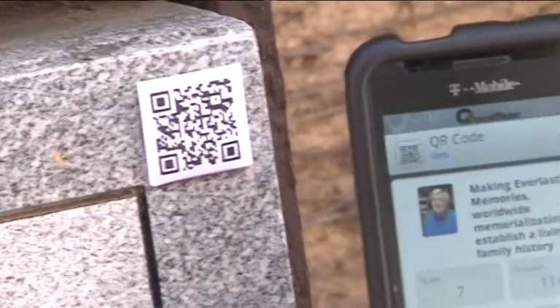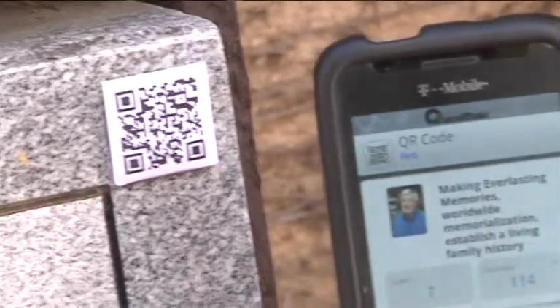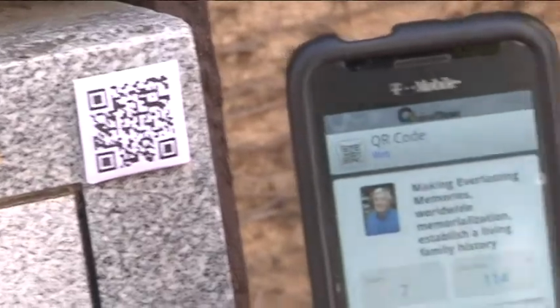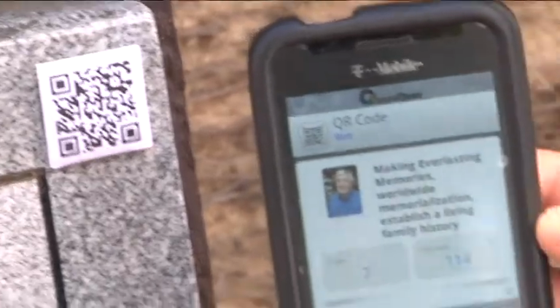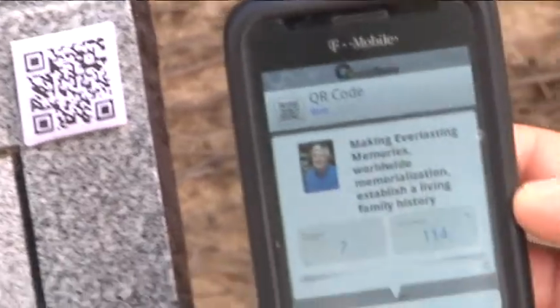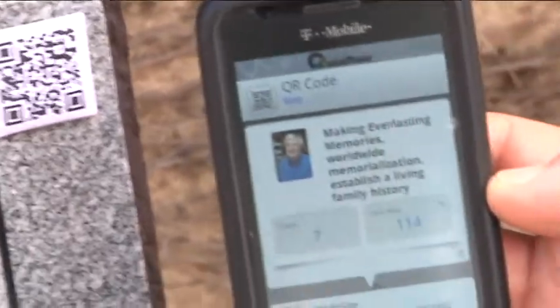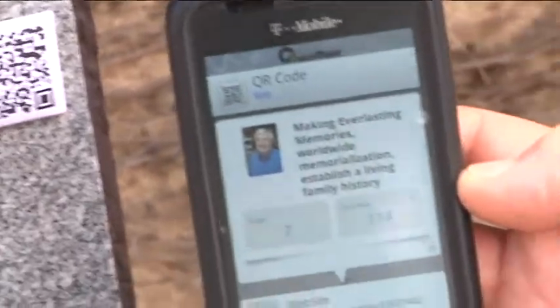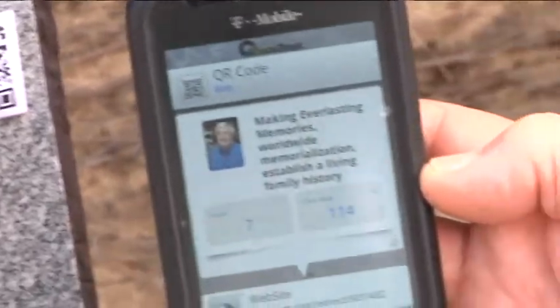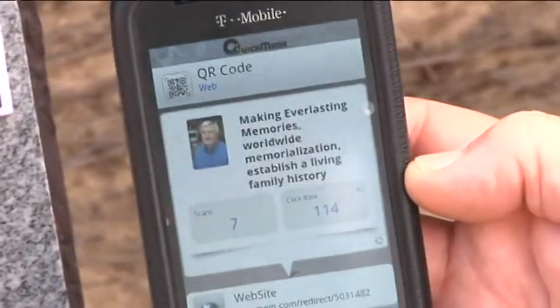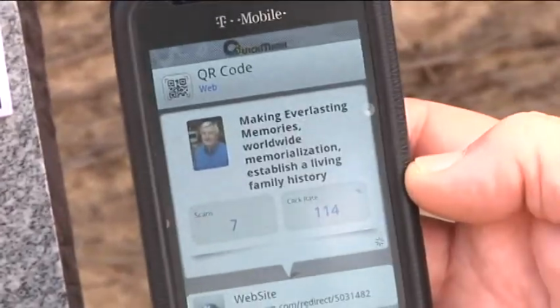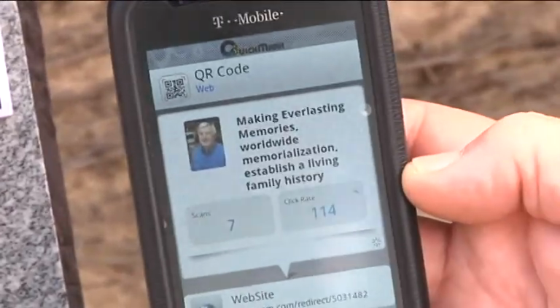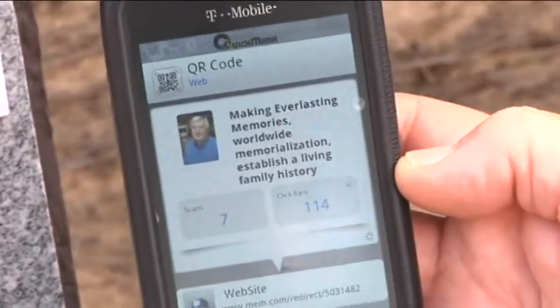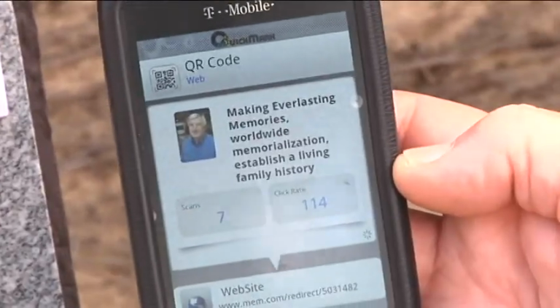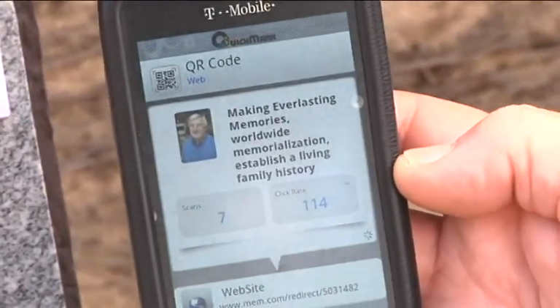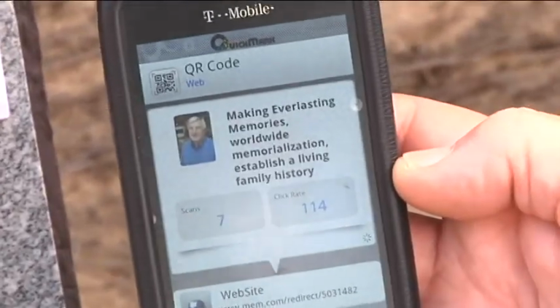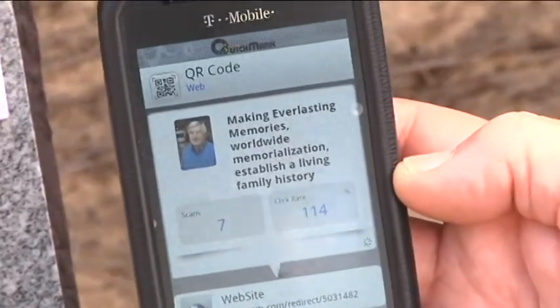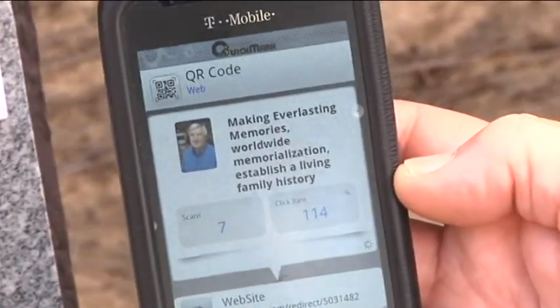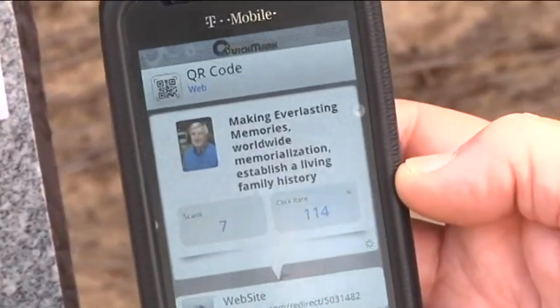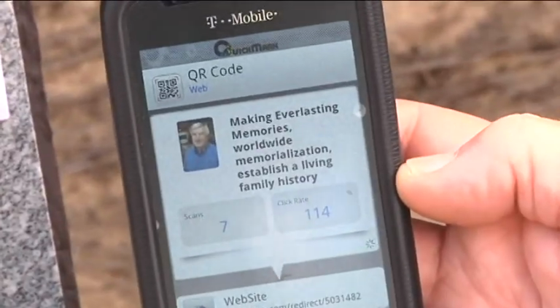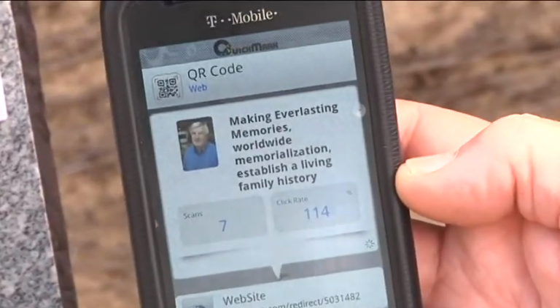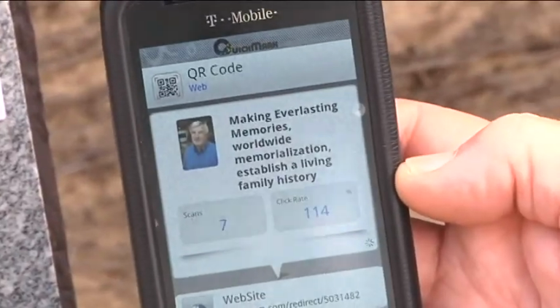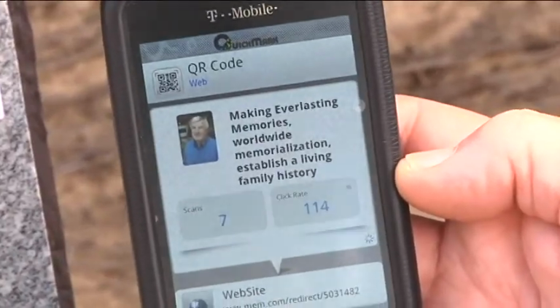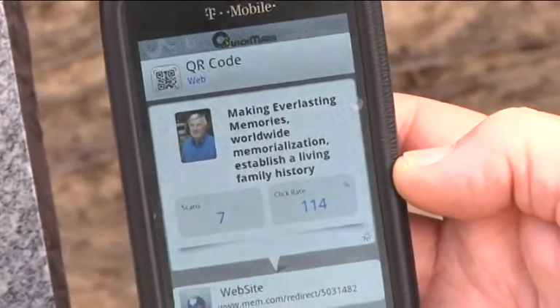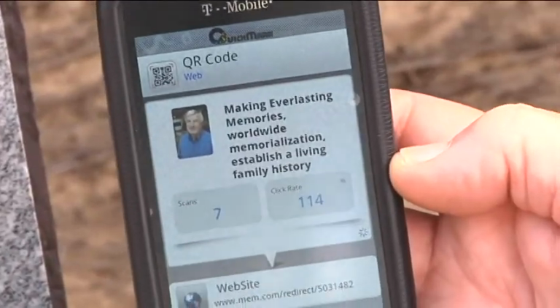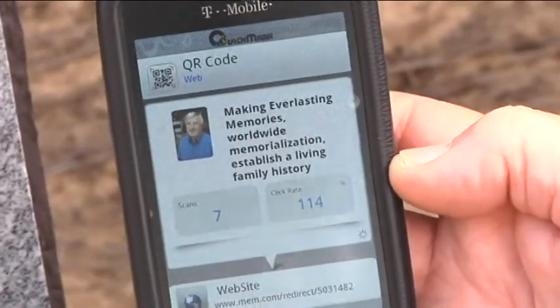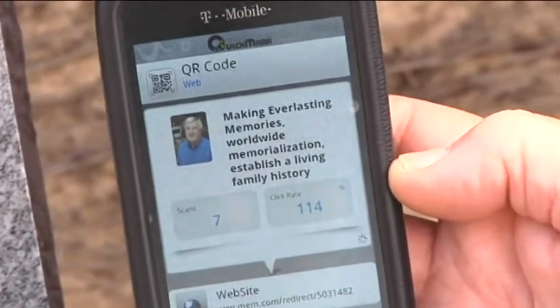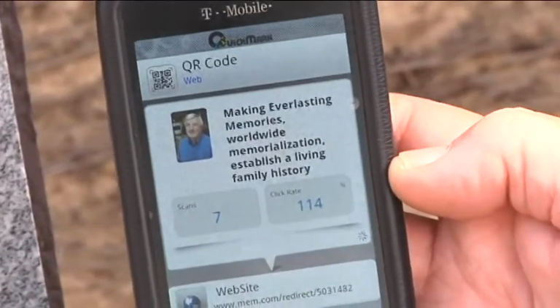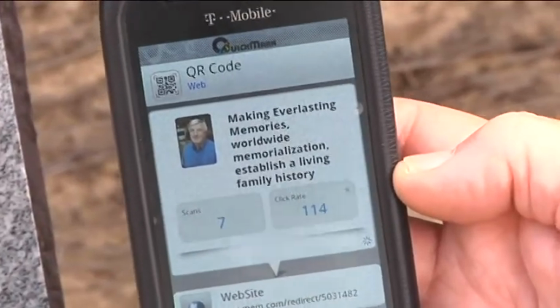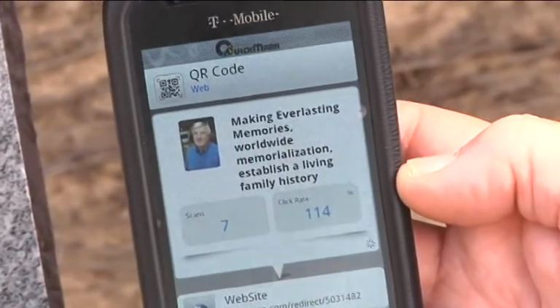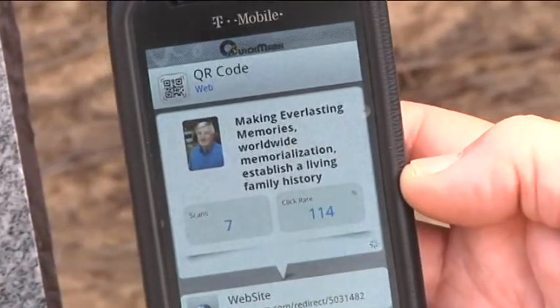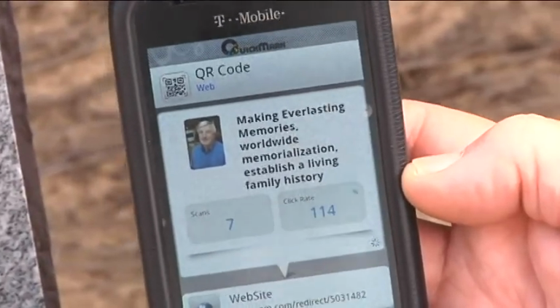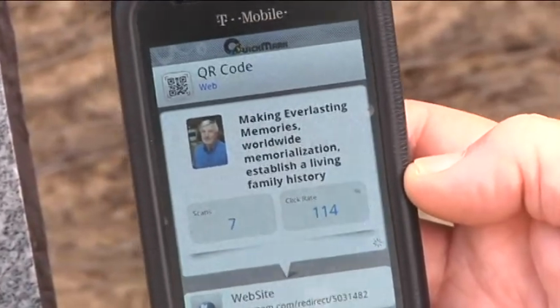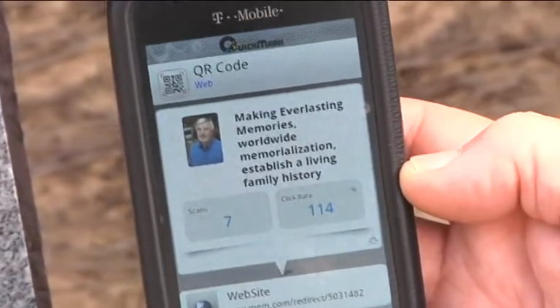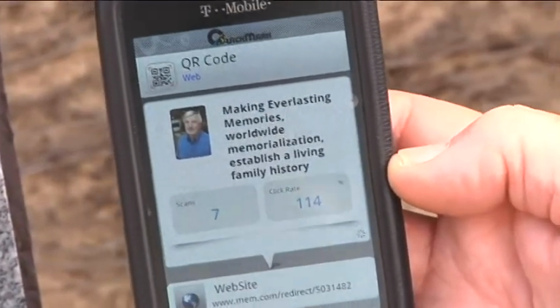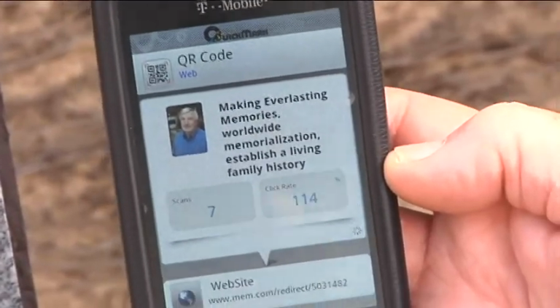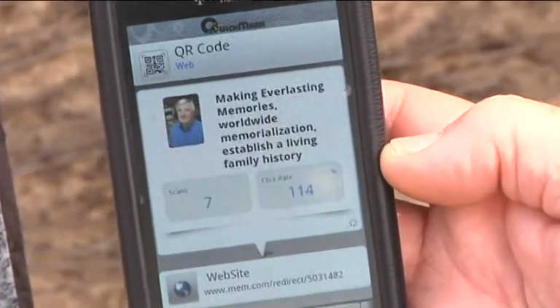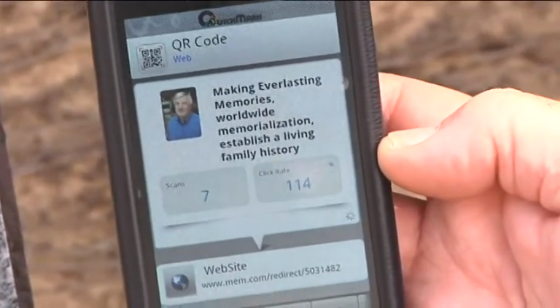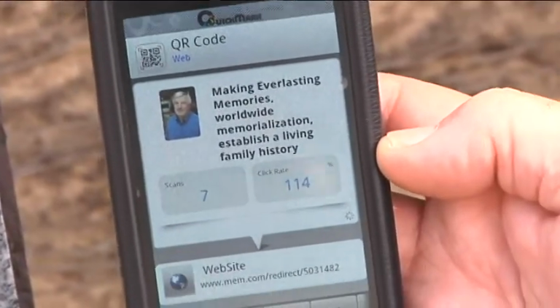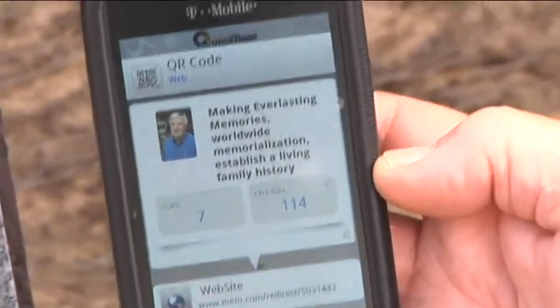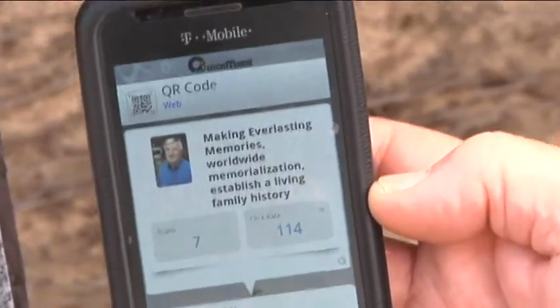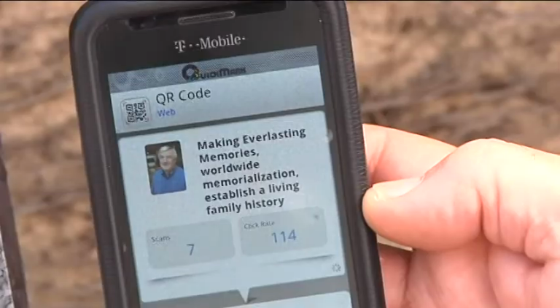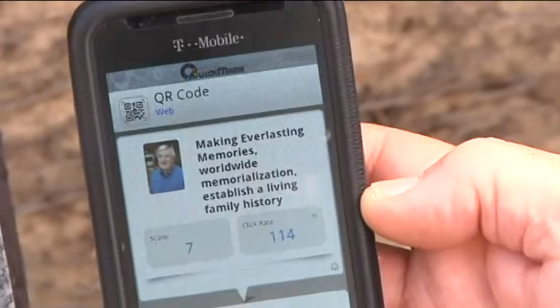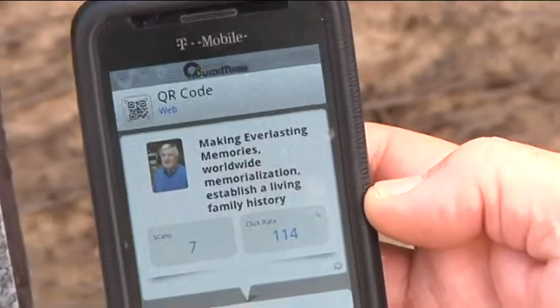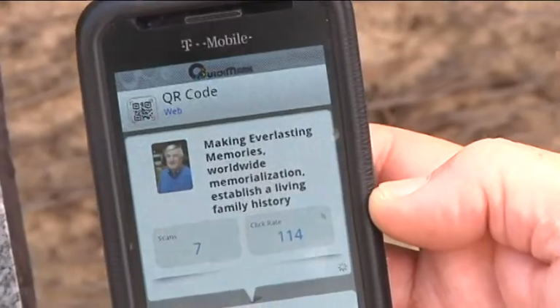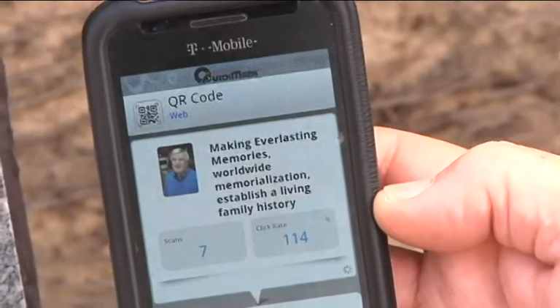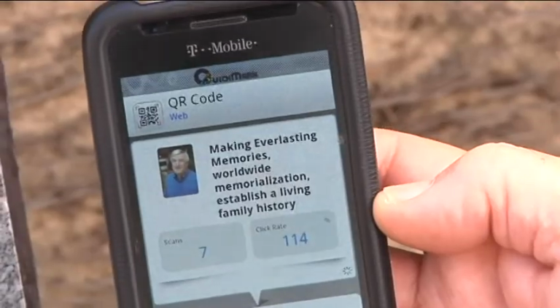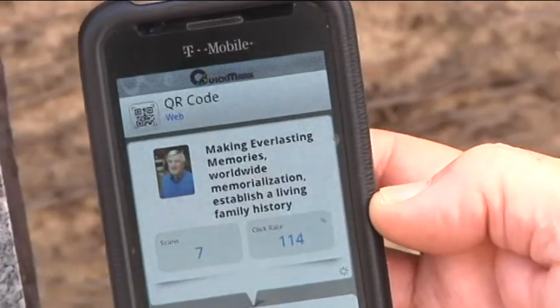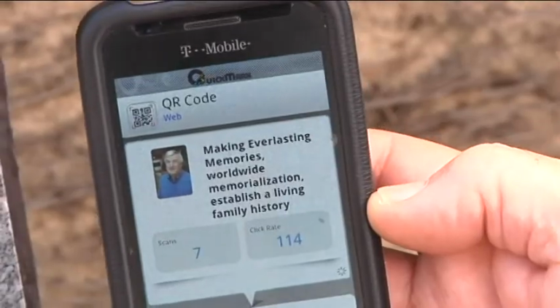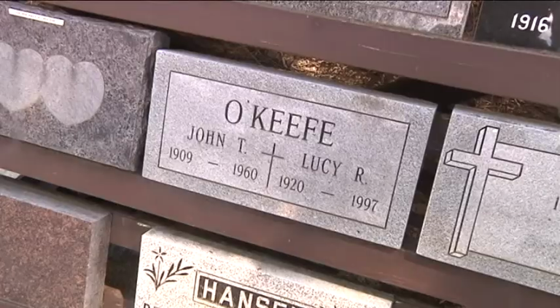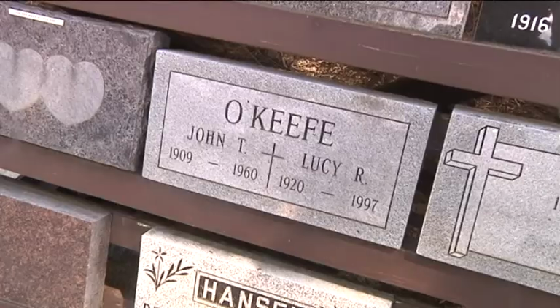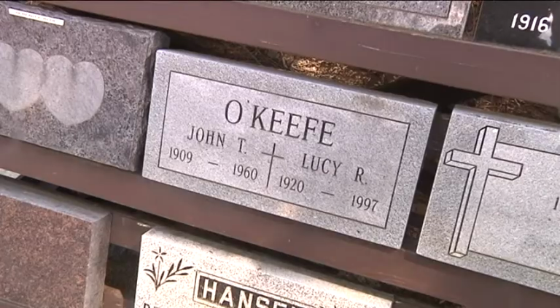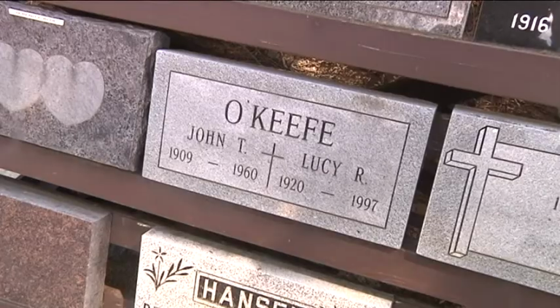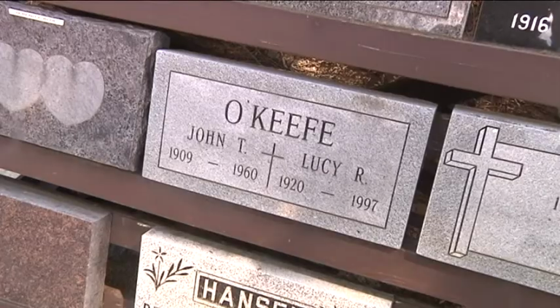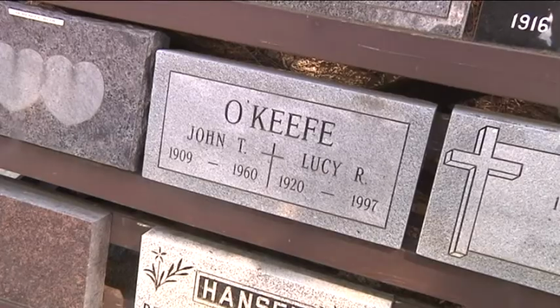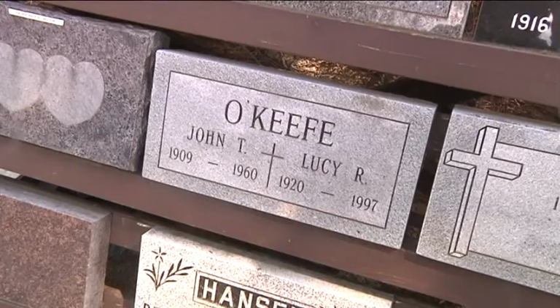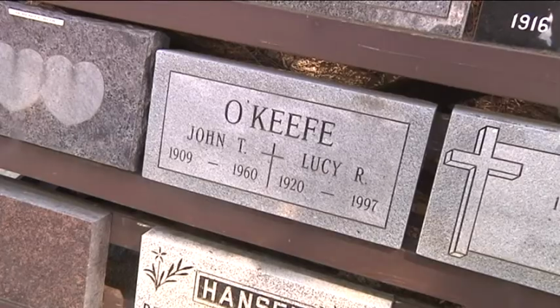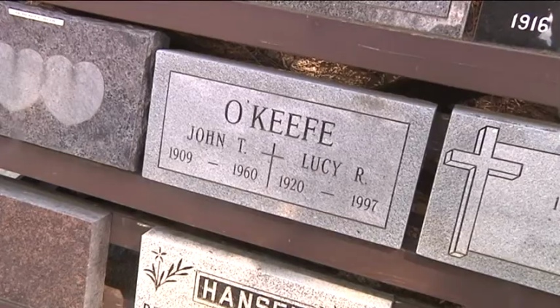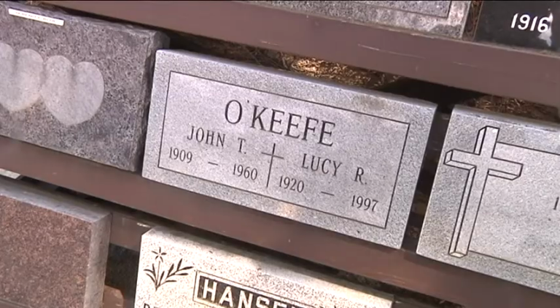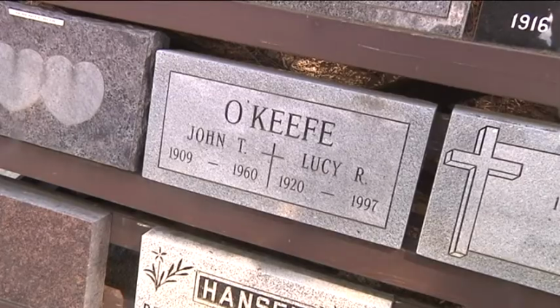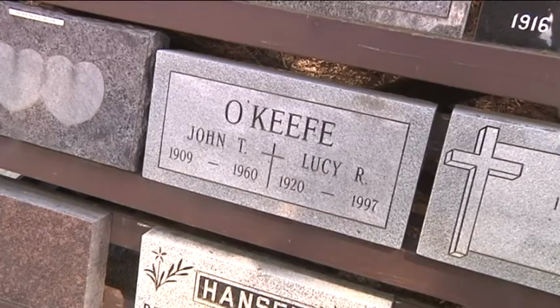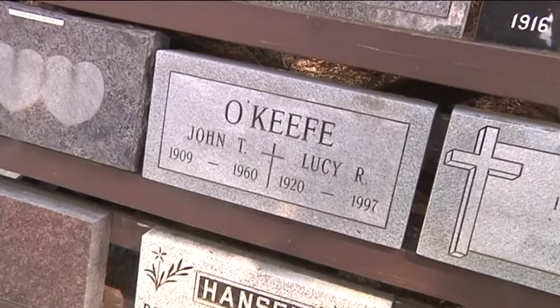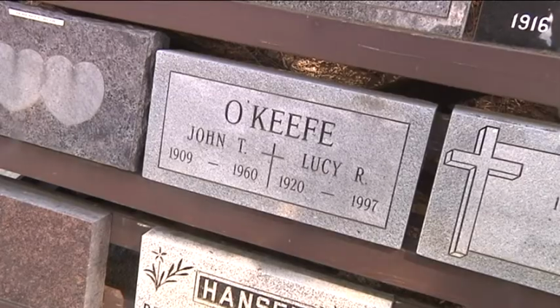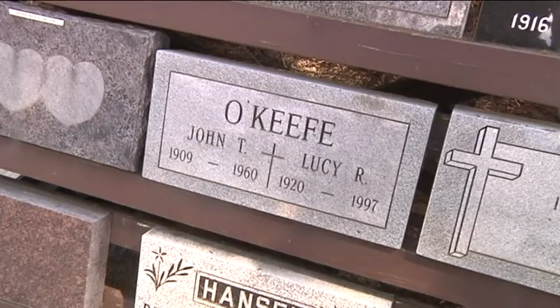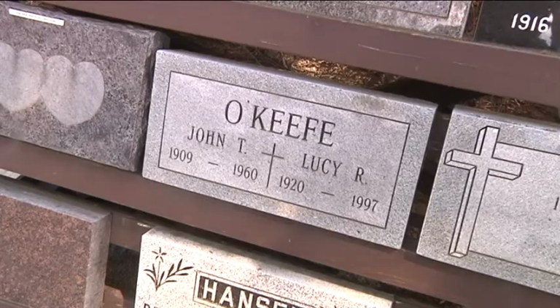Or think about it this way: hundreds of years from now, when your great-great-grandchildren are going to visit your grave, this is a way for them to learn about you.